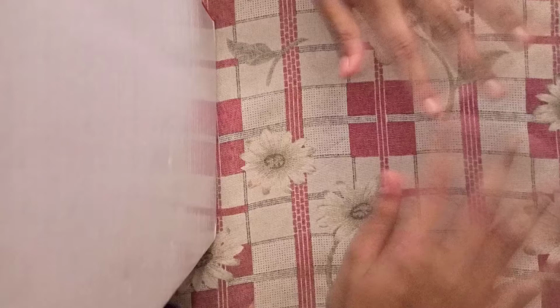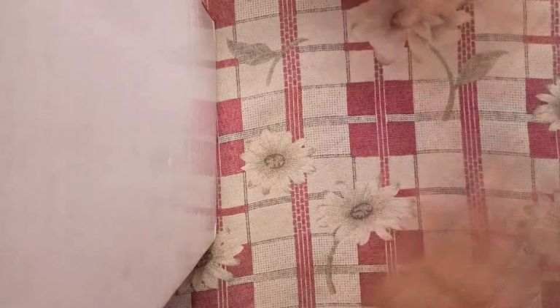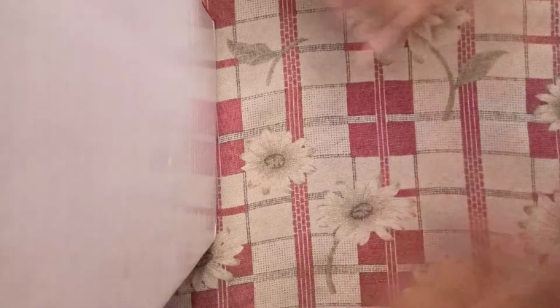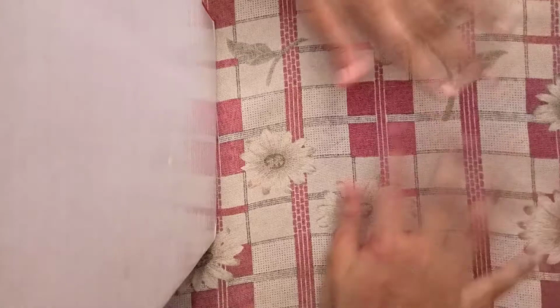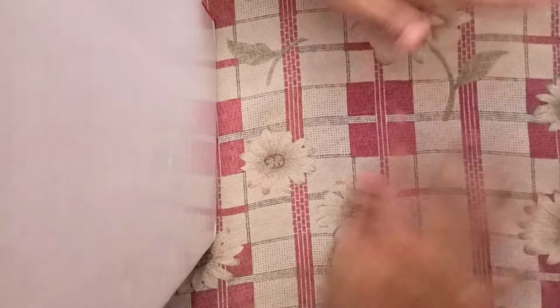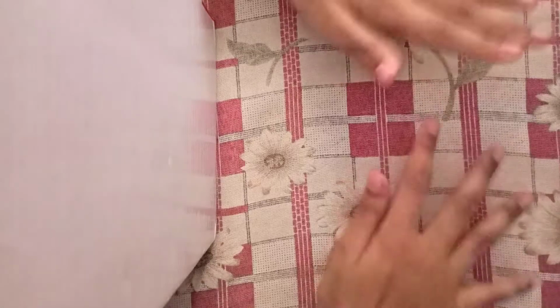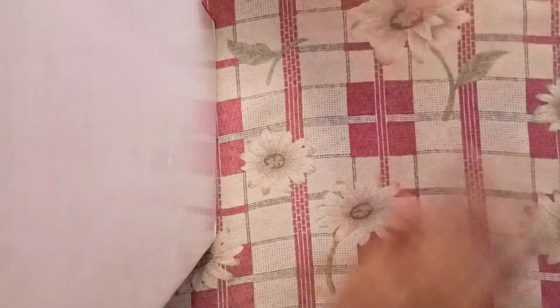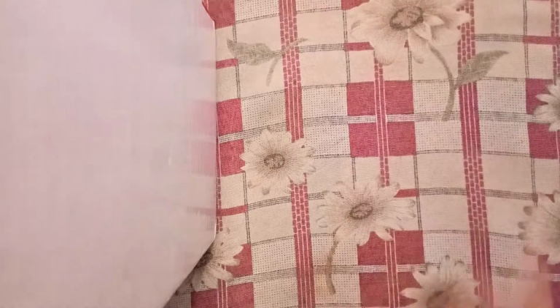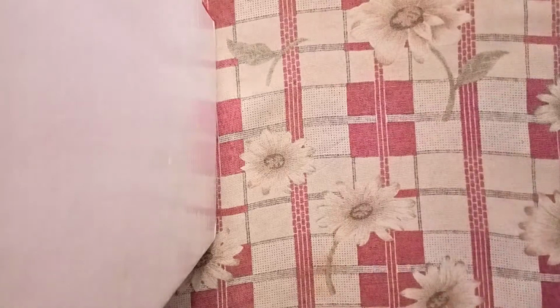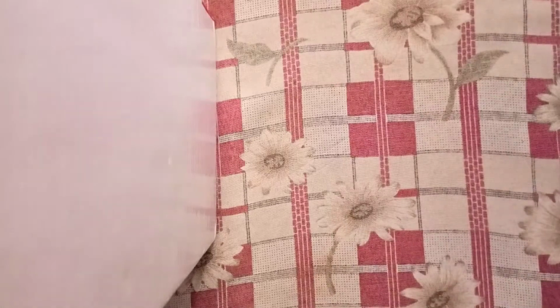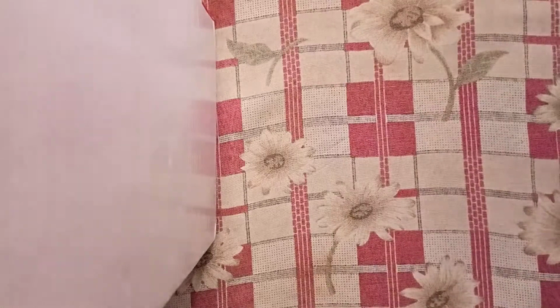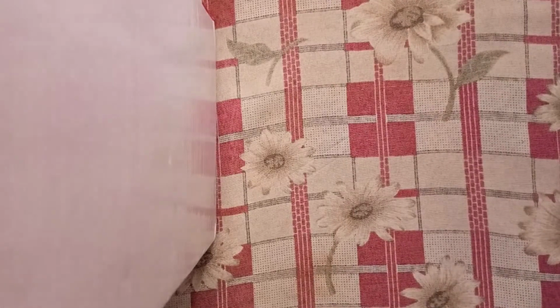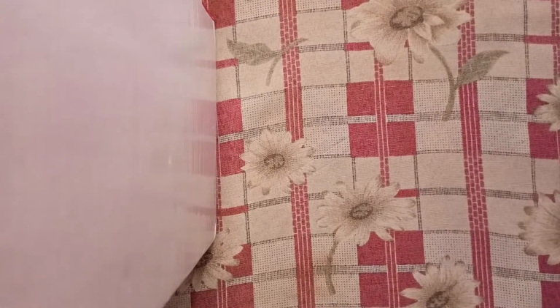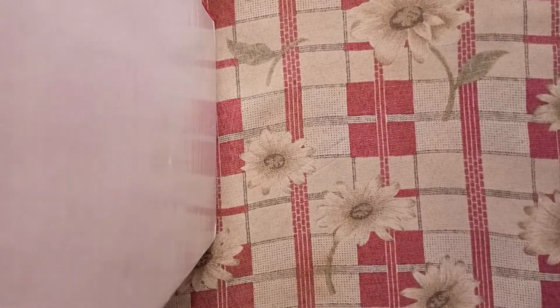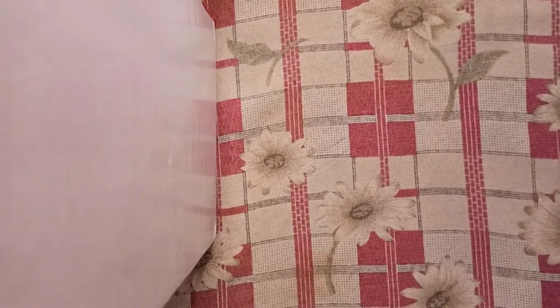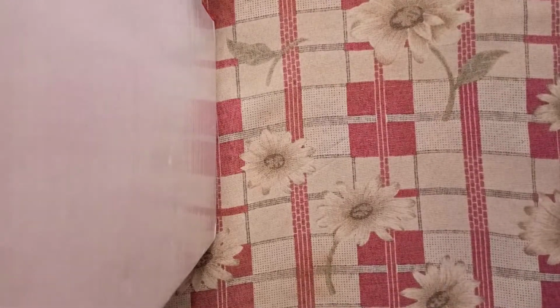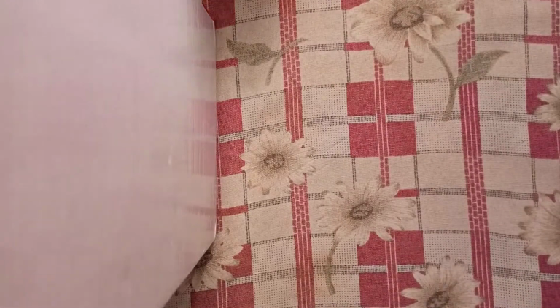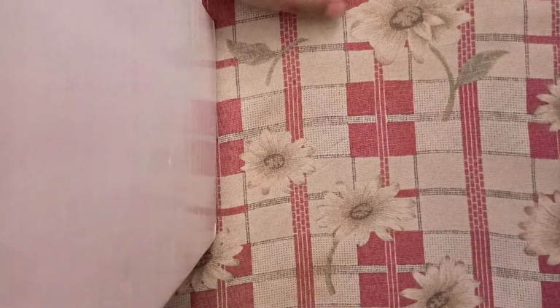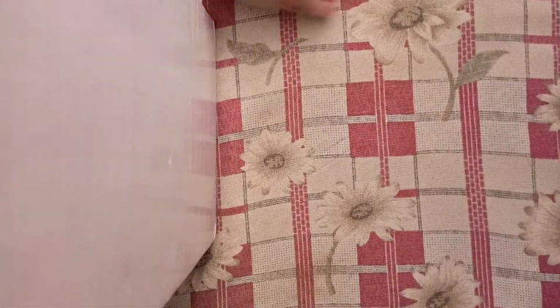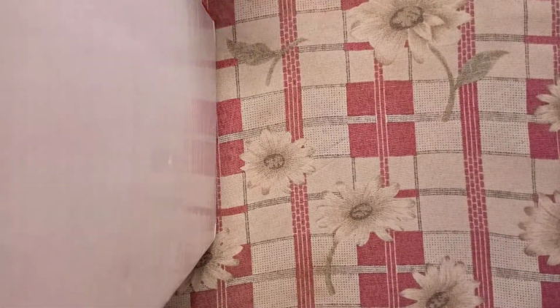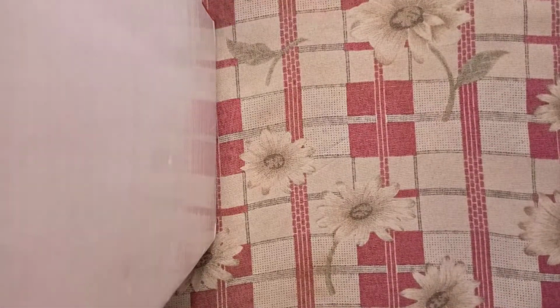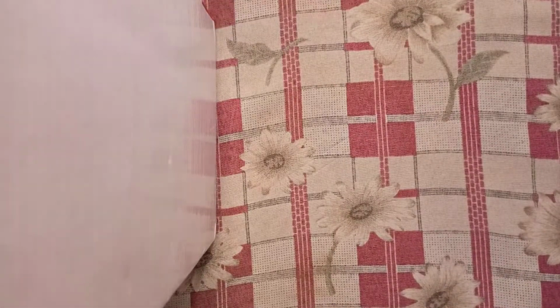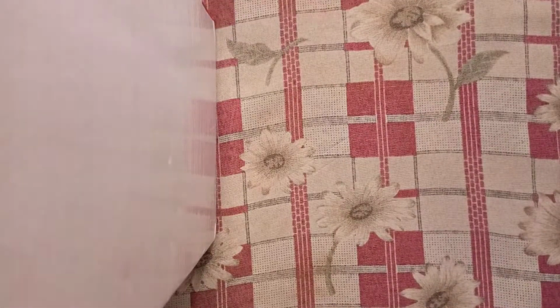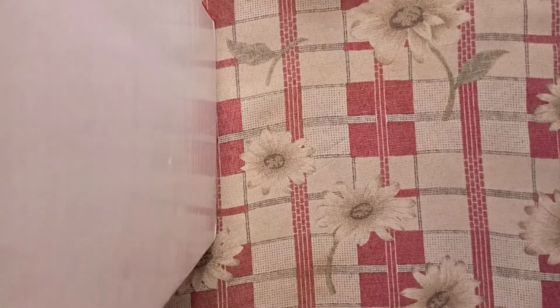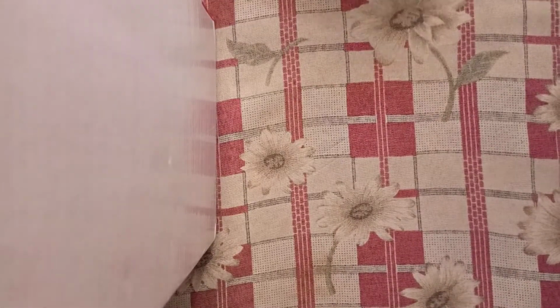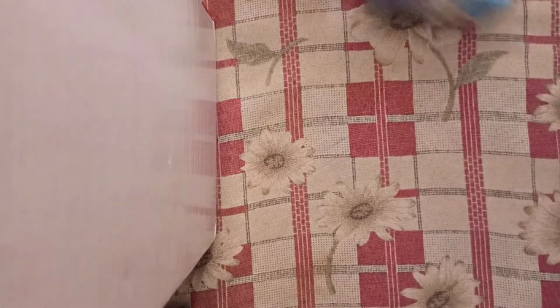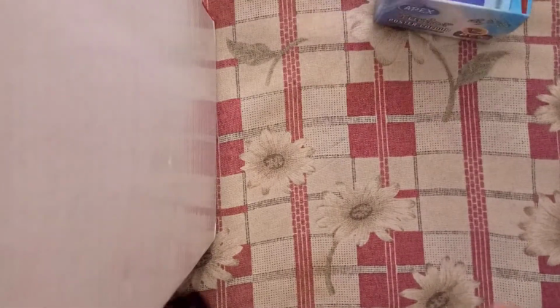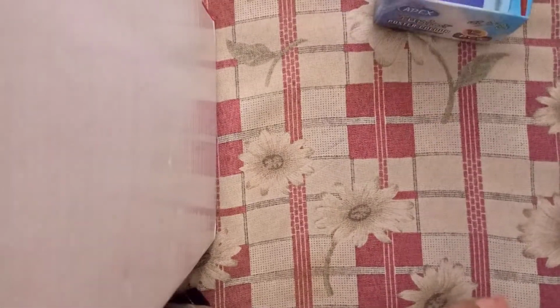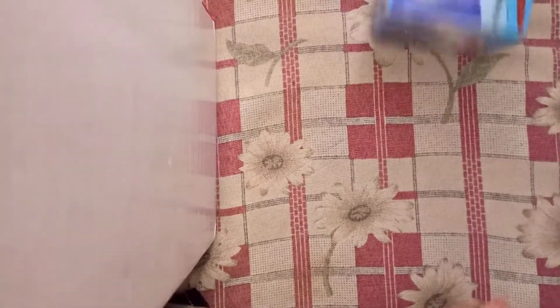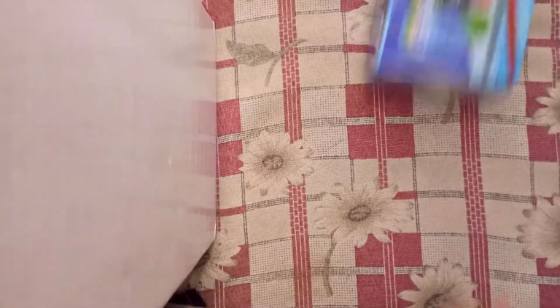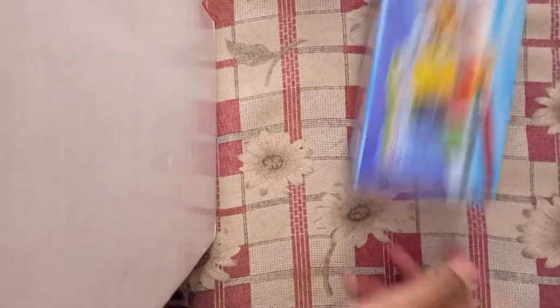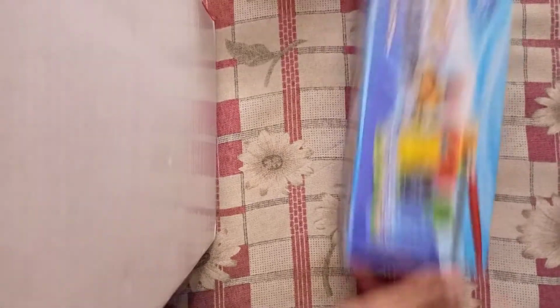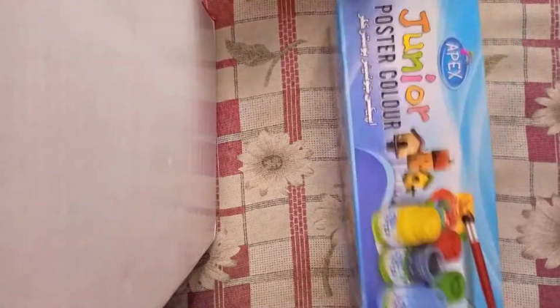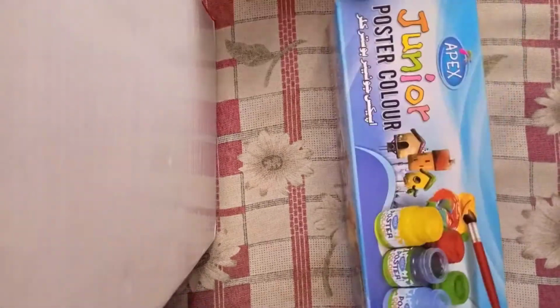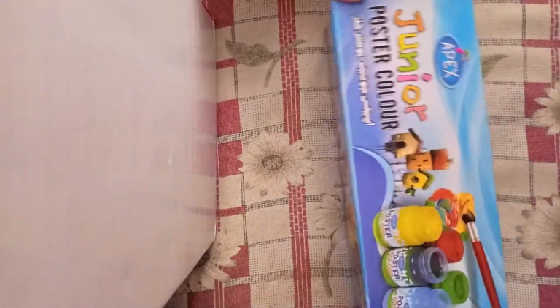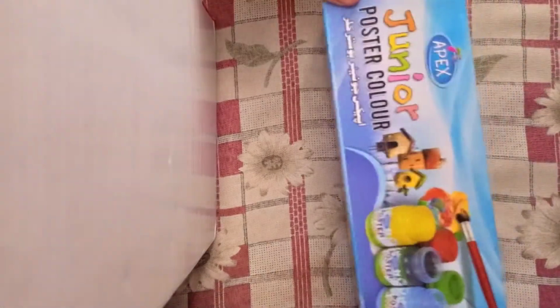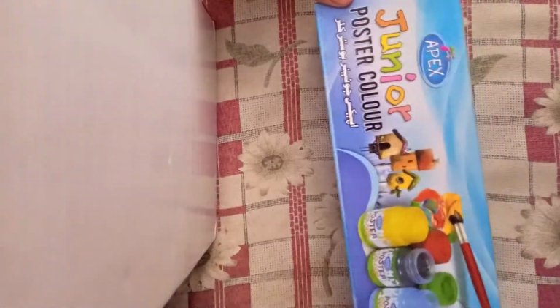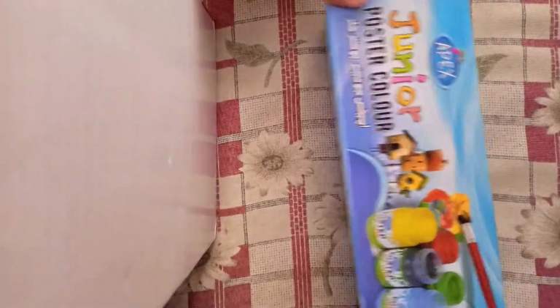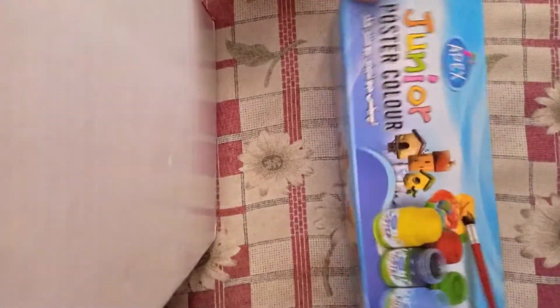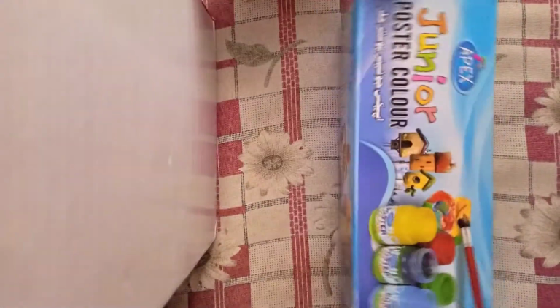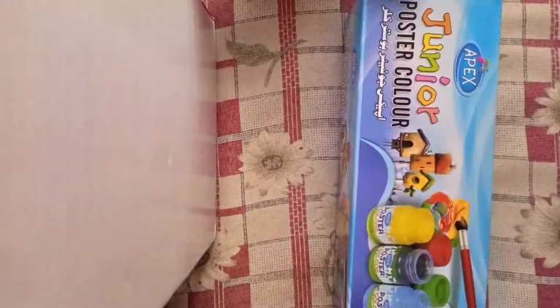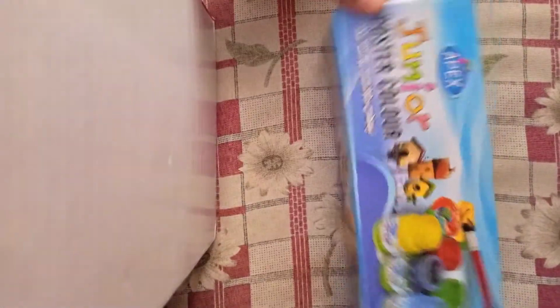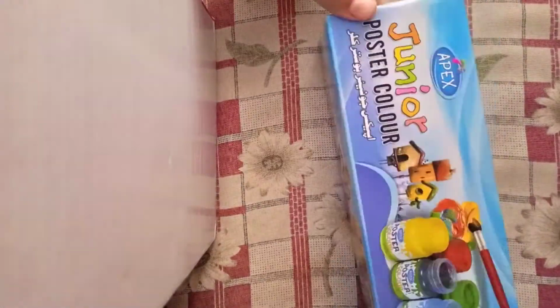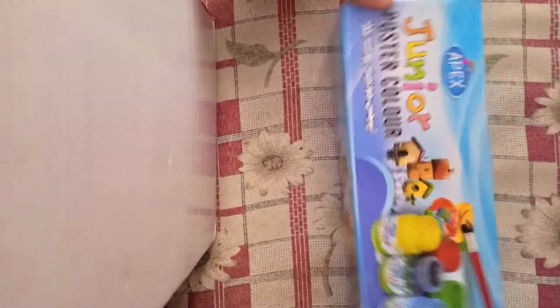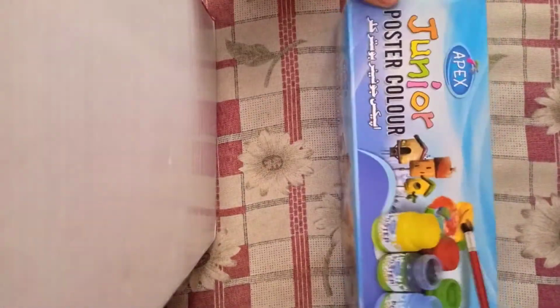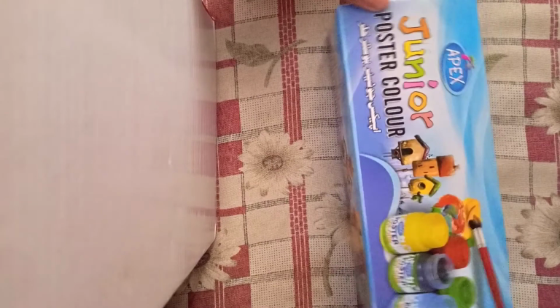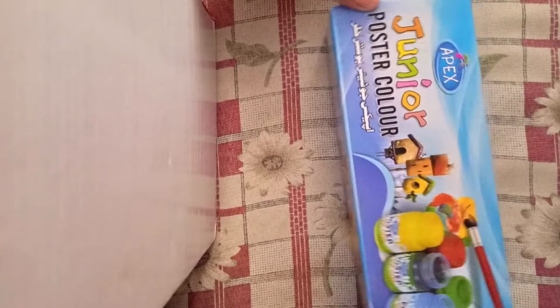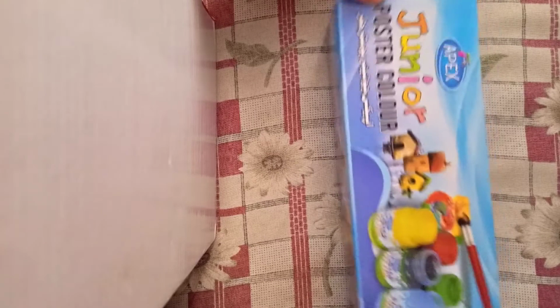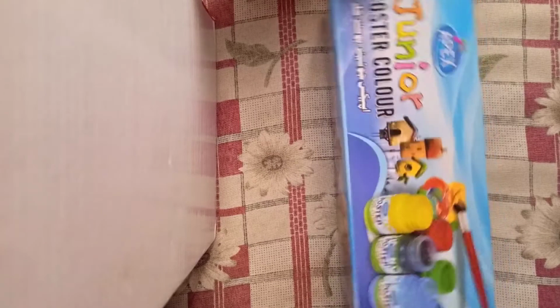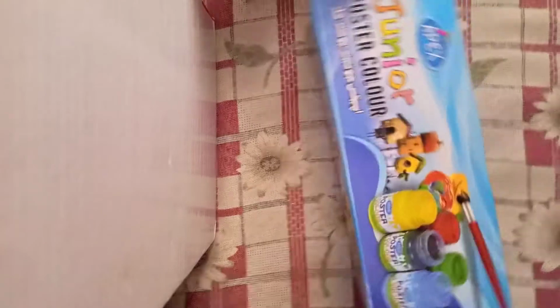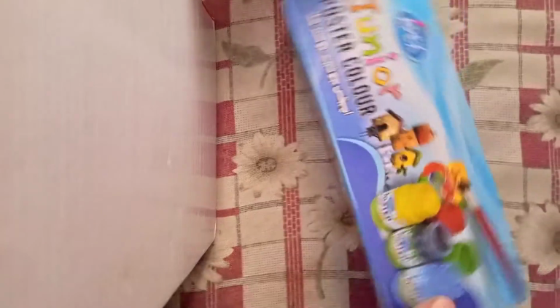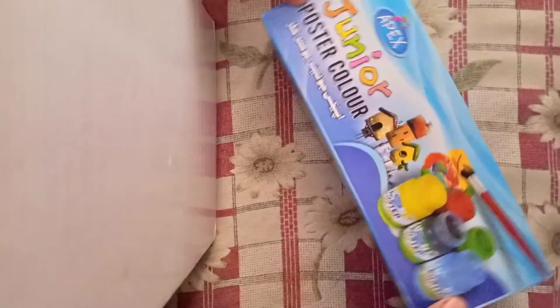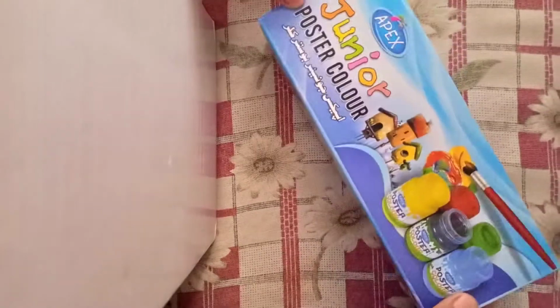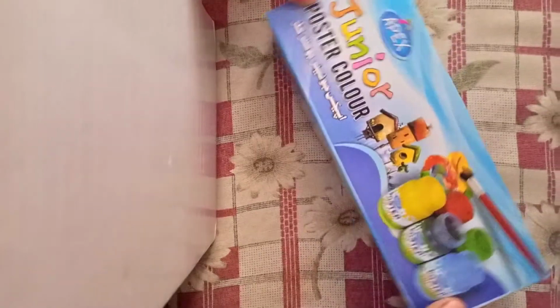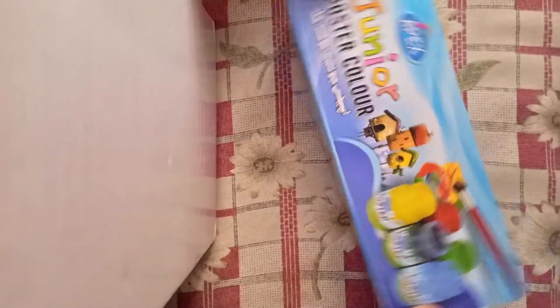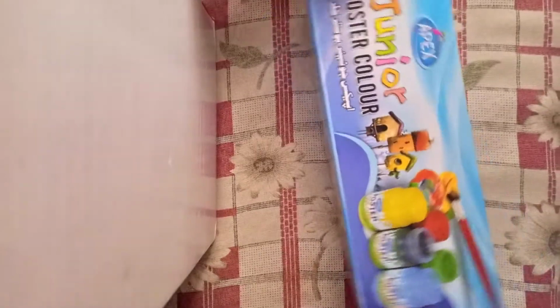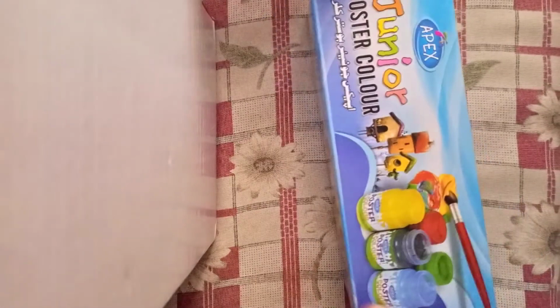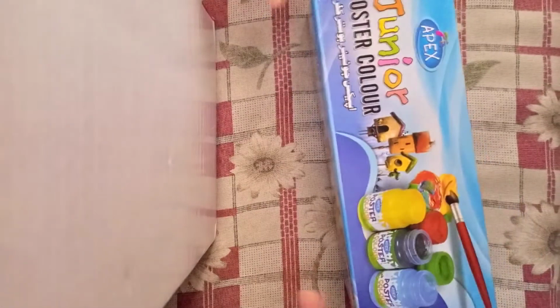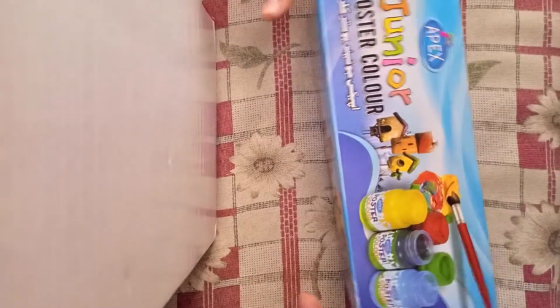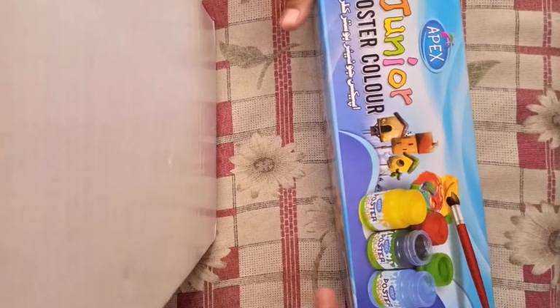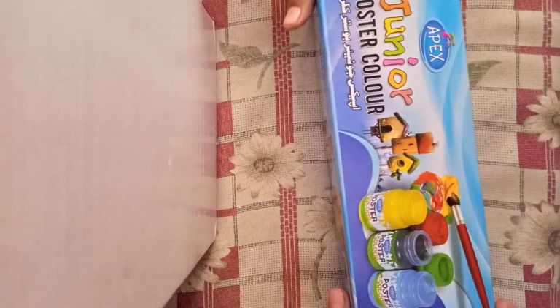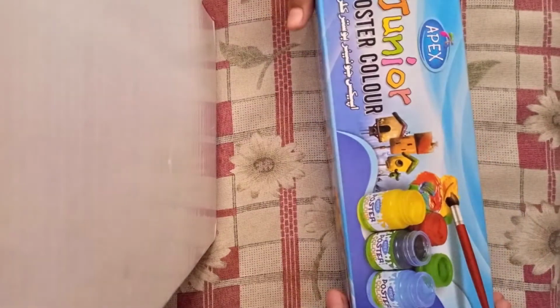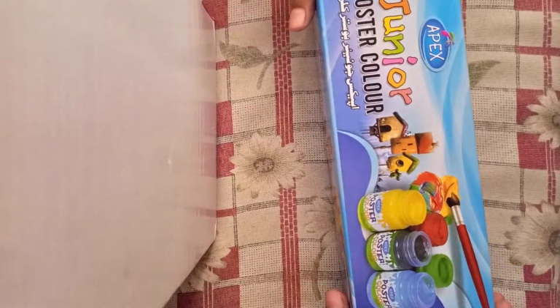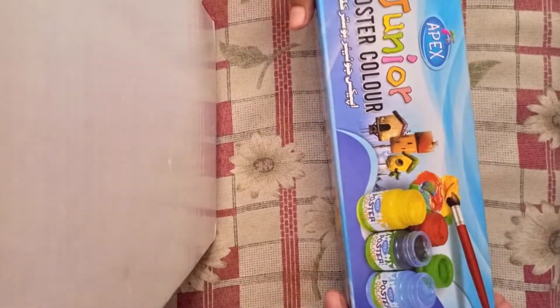Hi friends, Assalamualaikum and welcome back to my channel. Today I am drawing my new poster colors, so let's unbox it.